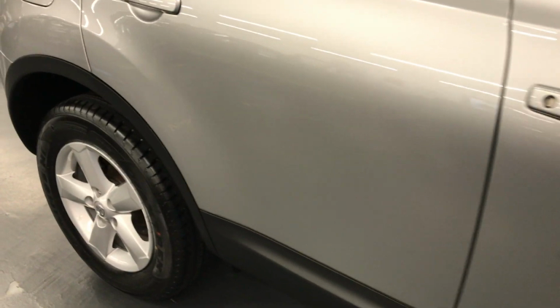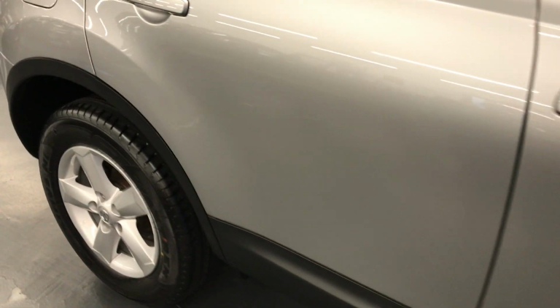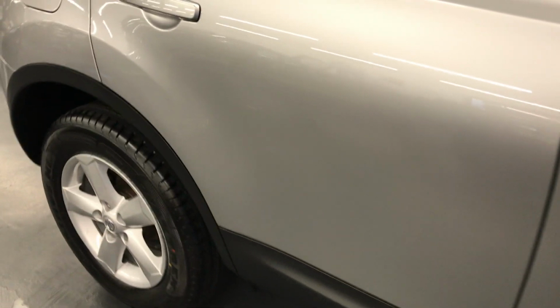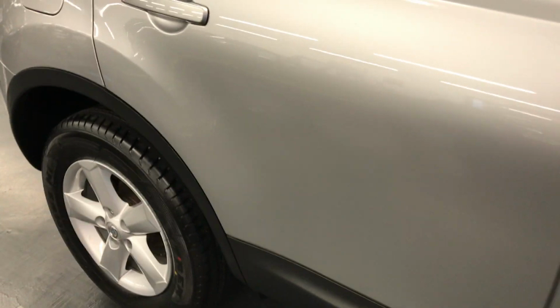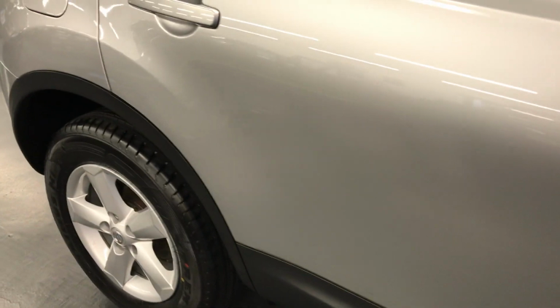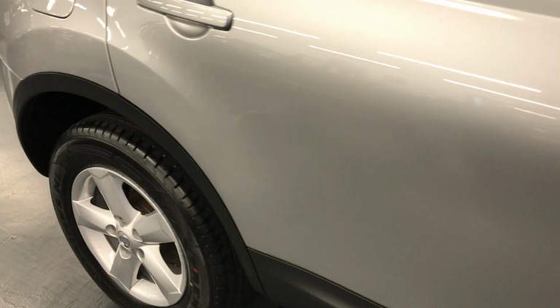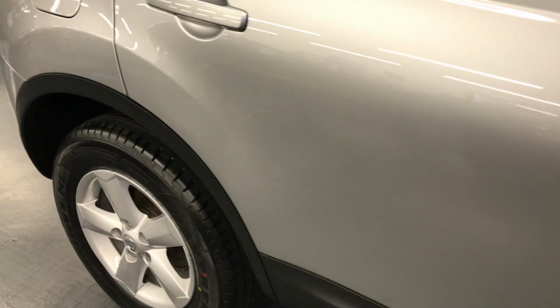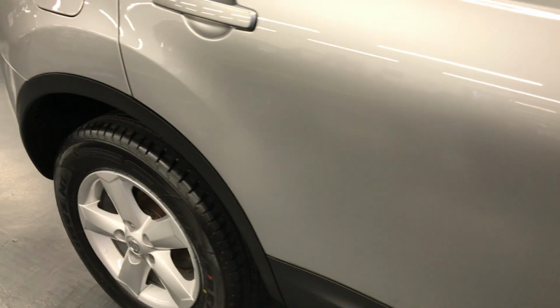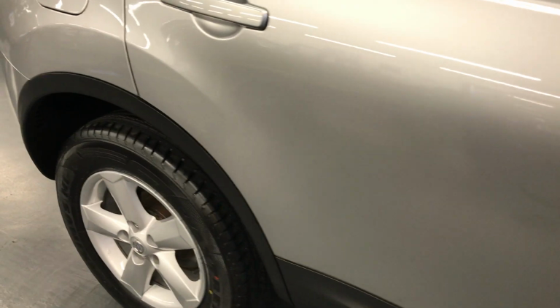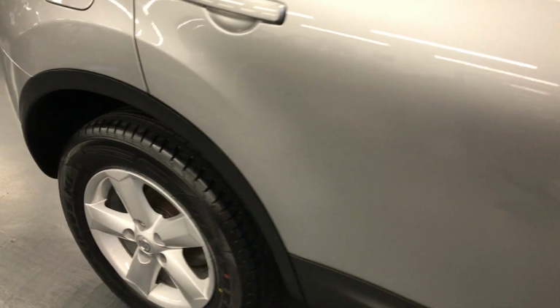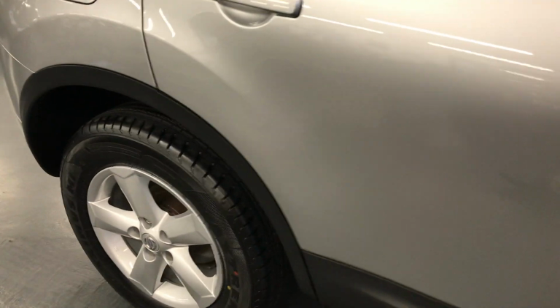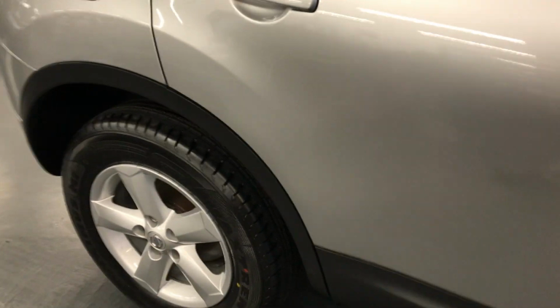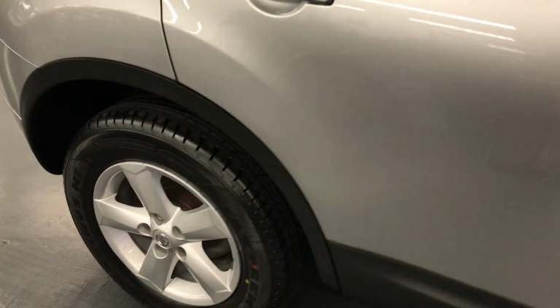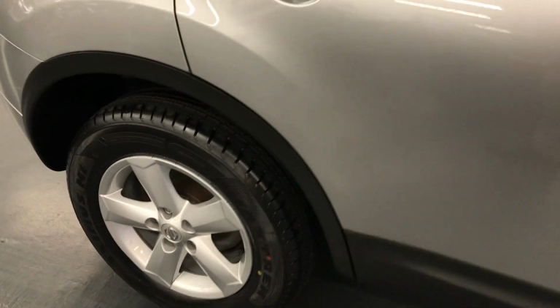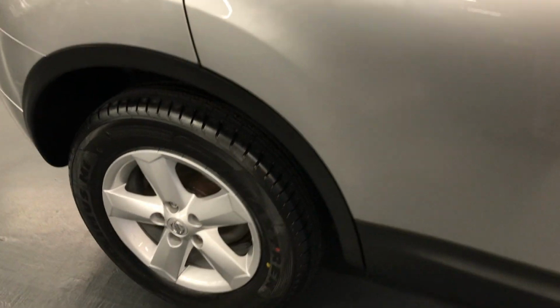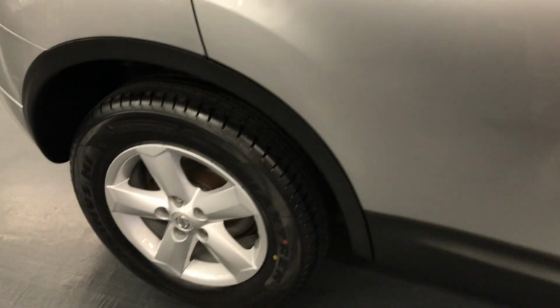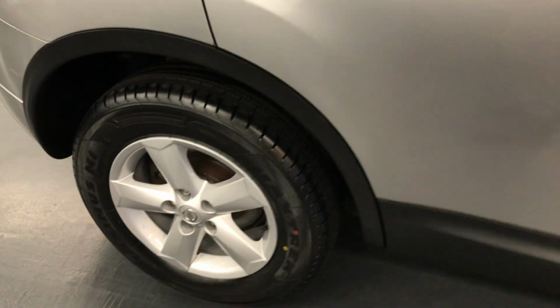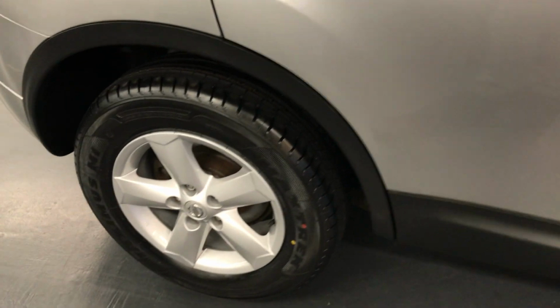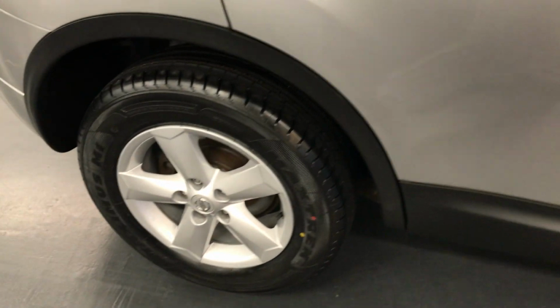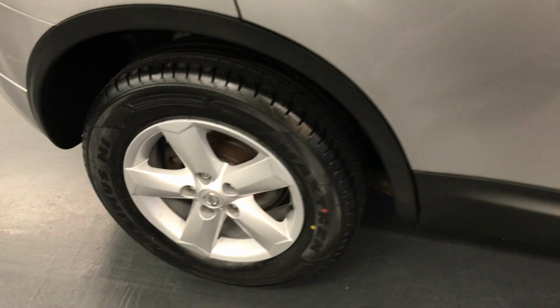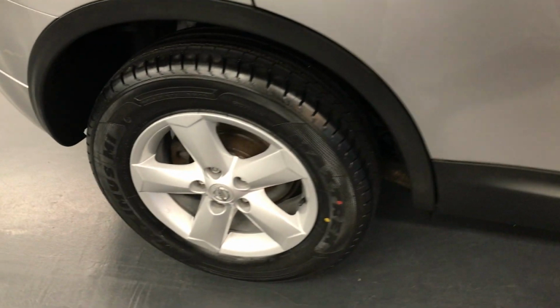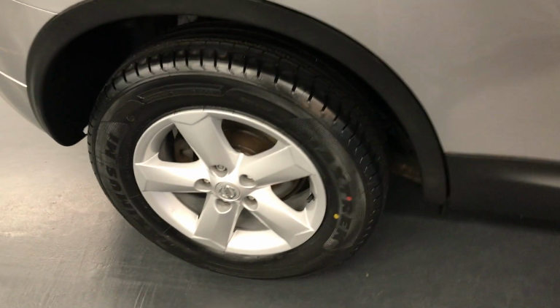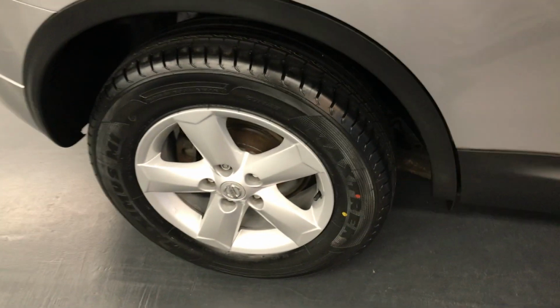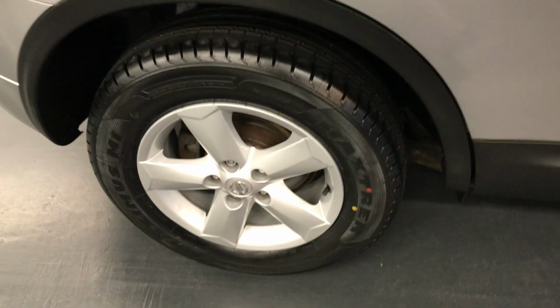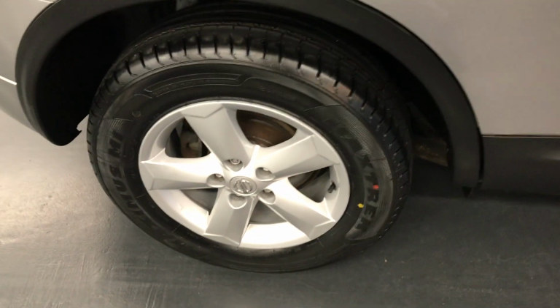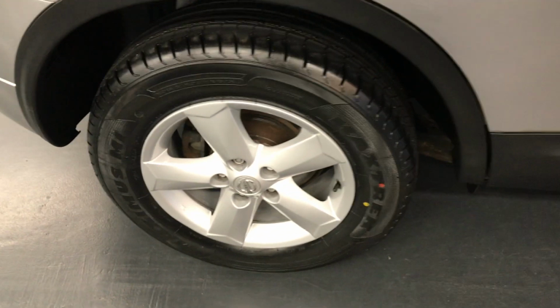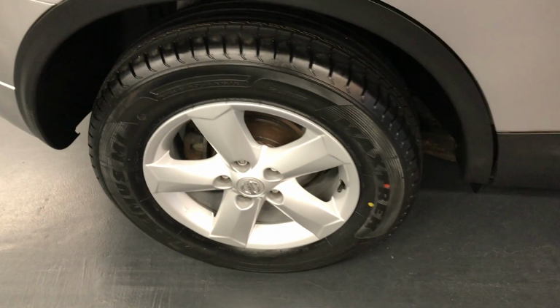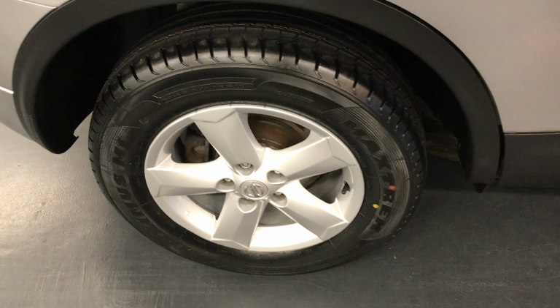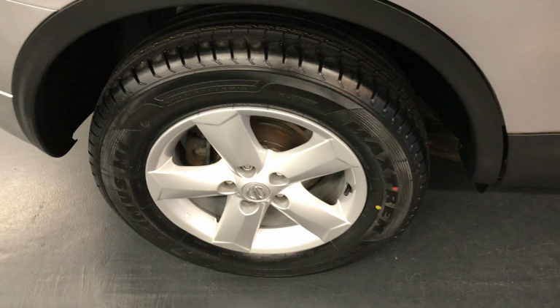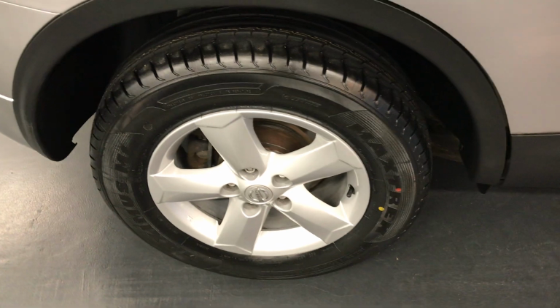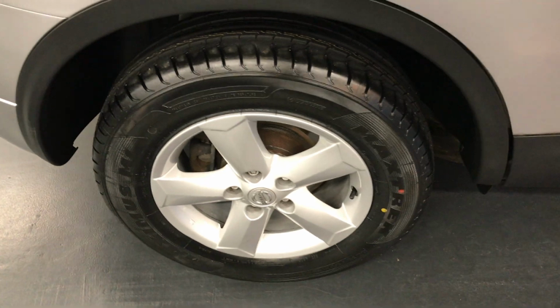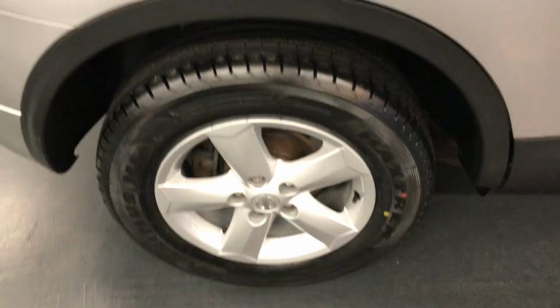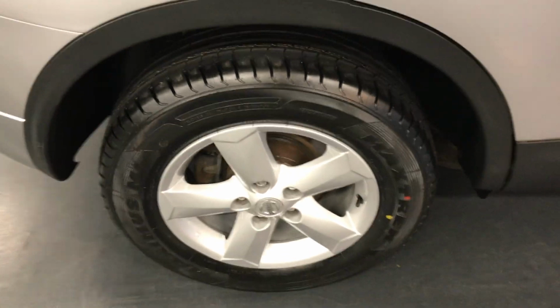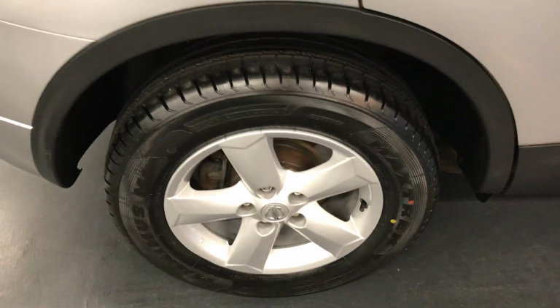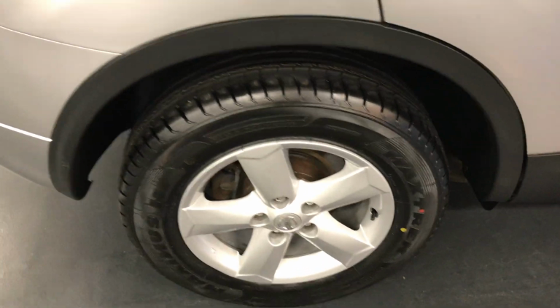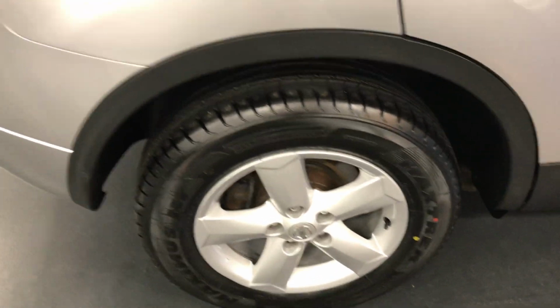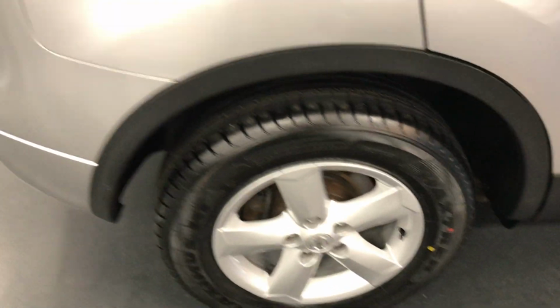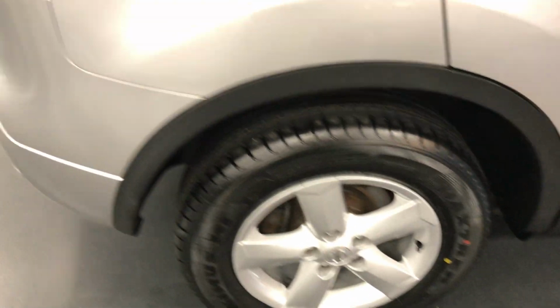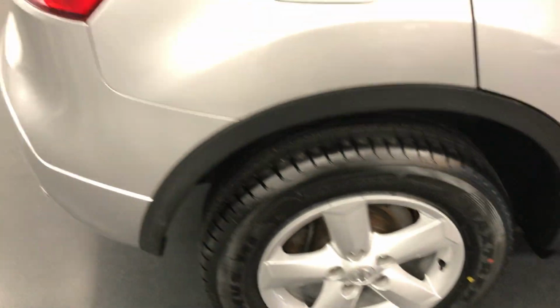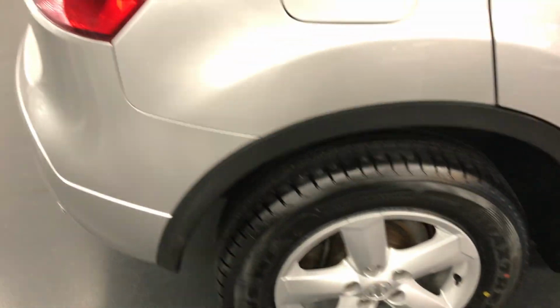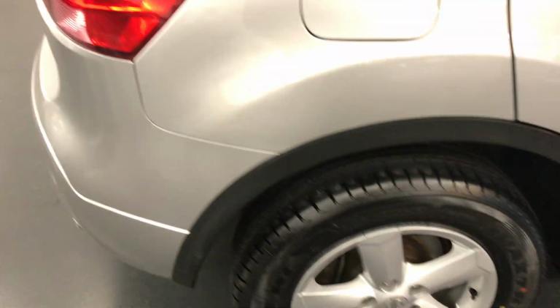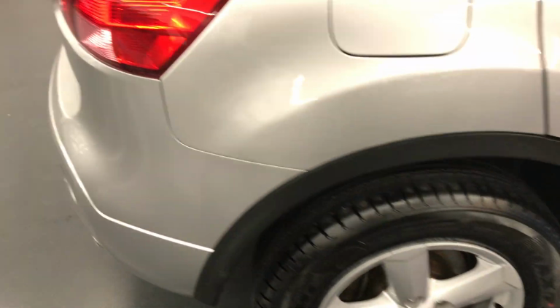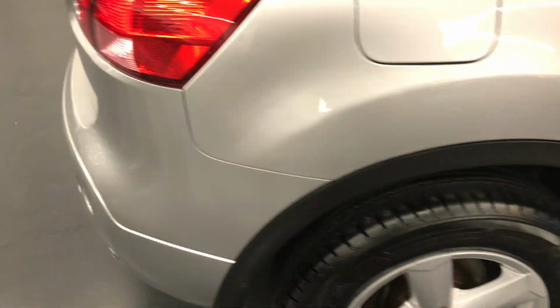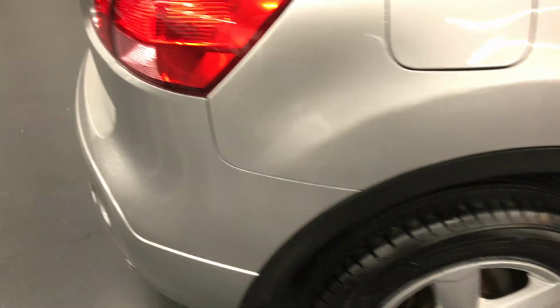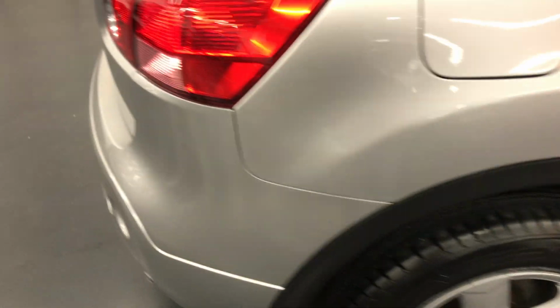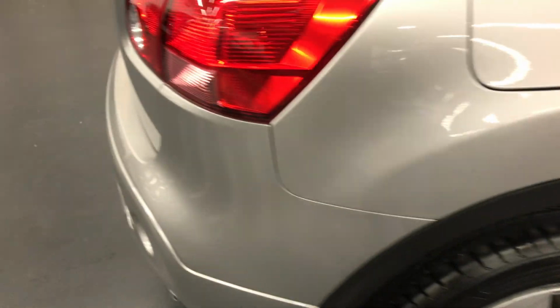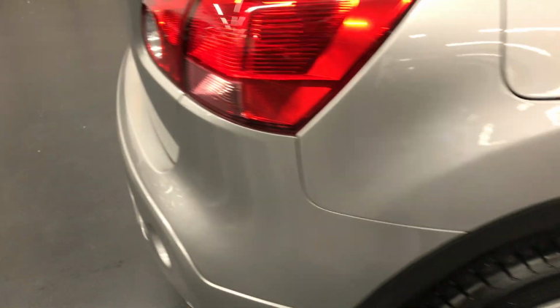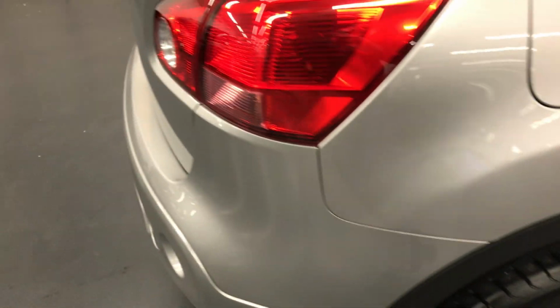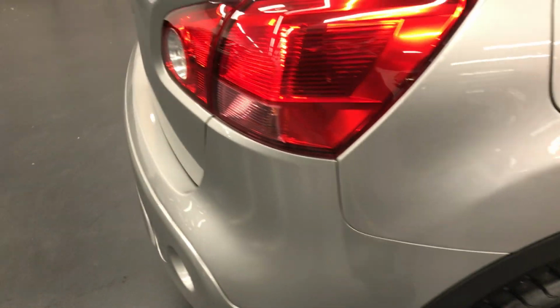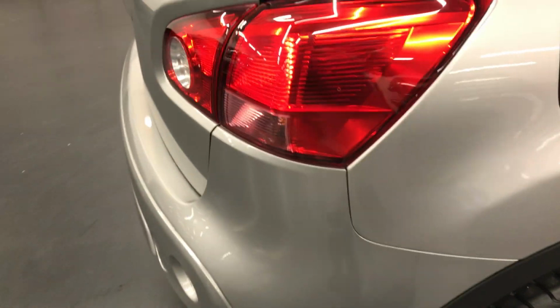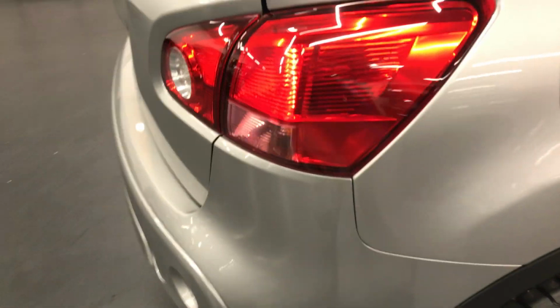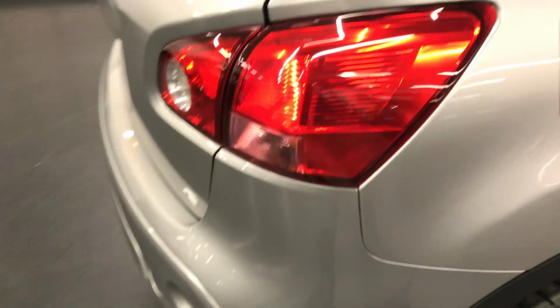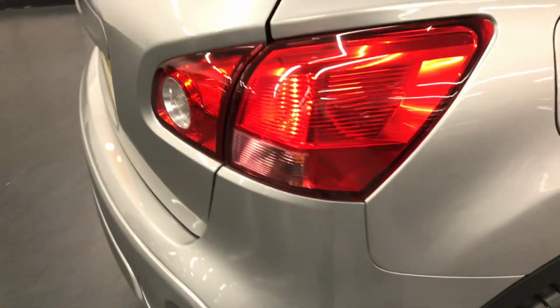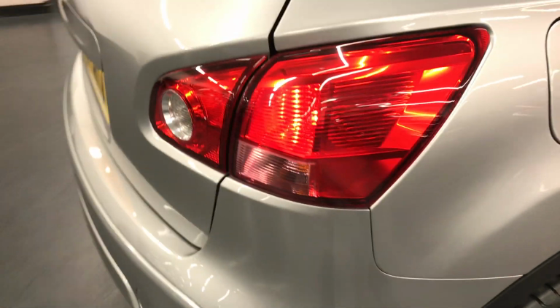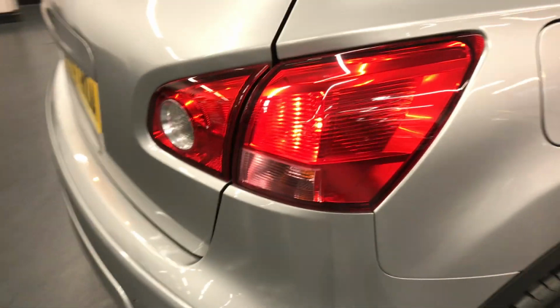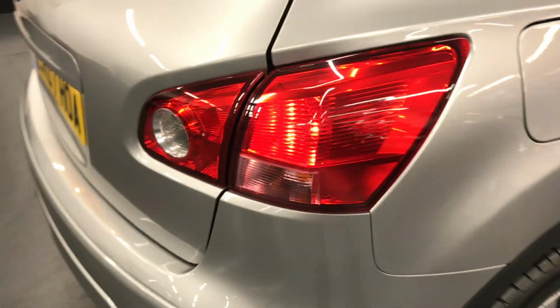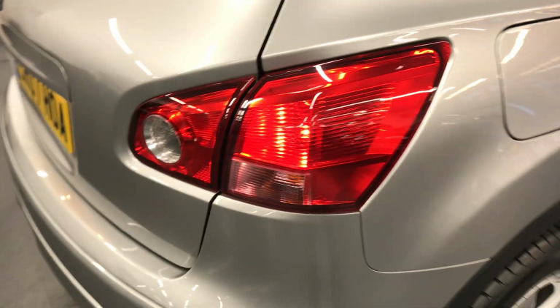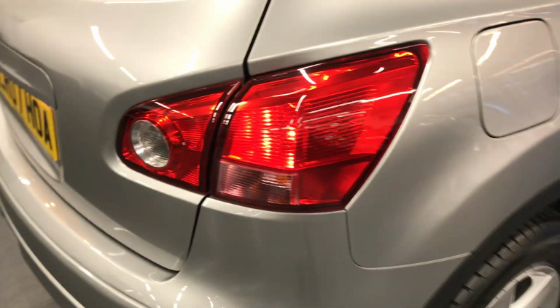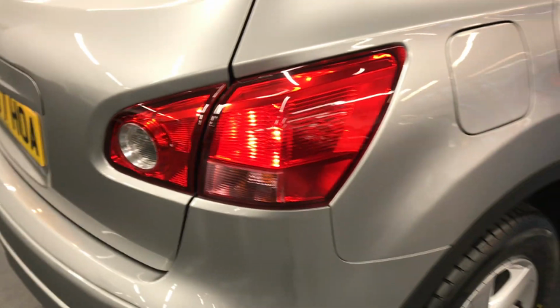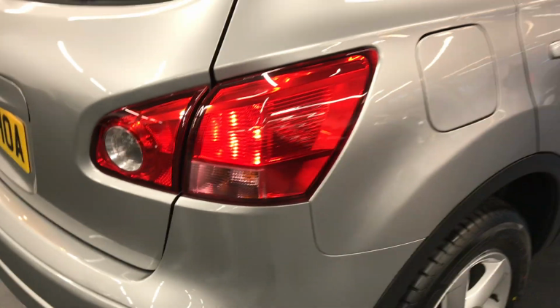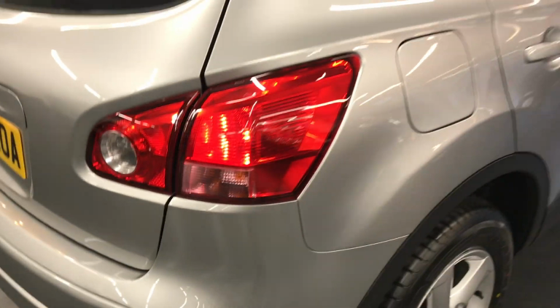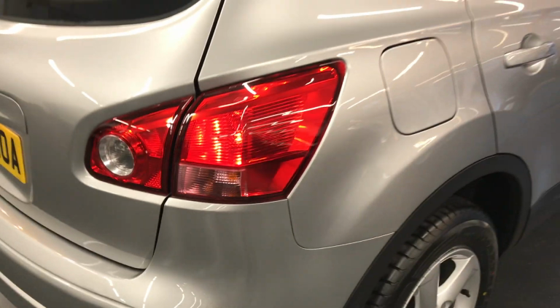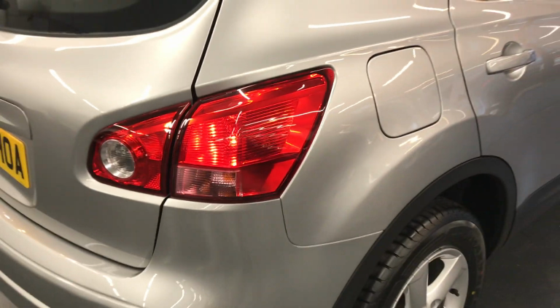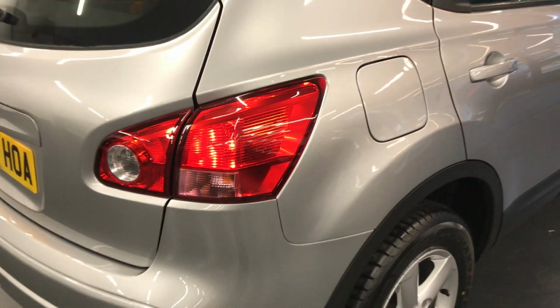Great service history. Rushmore's have done a full service on the vehicle, and the new 12-month MOT will also be done at point of sale.